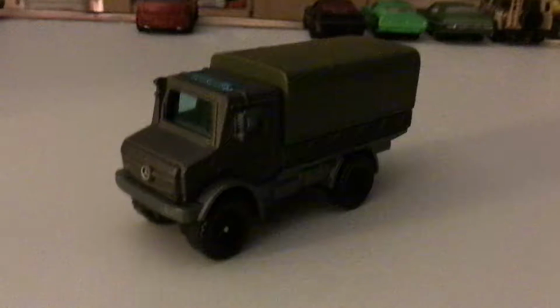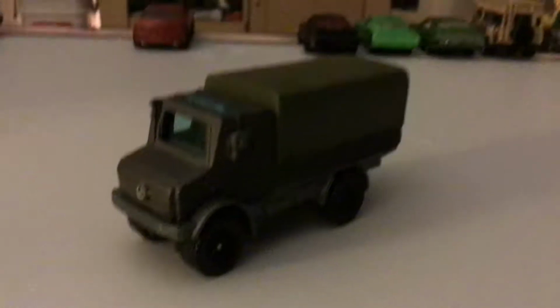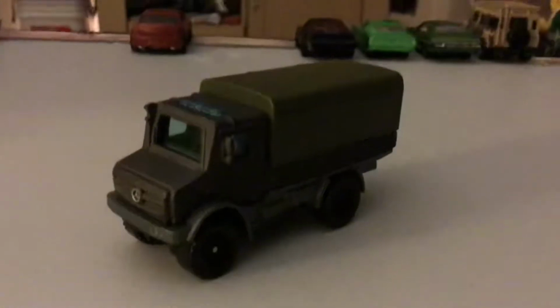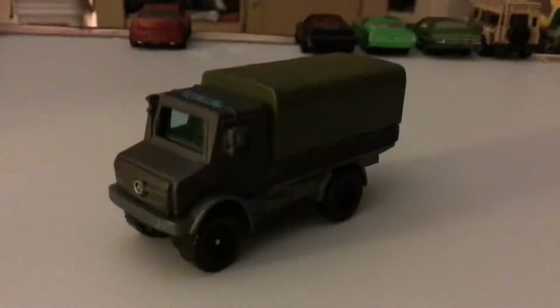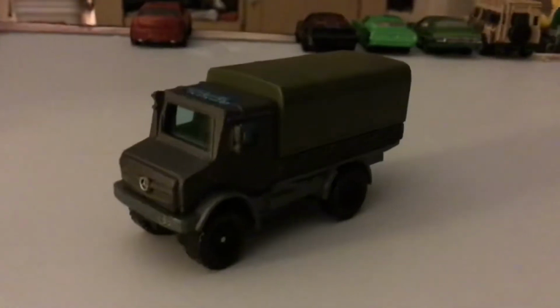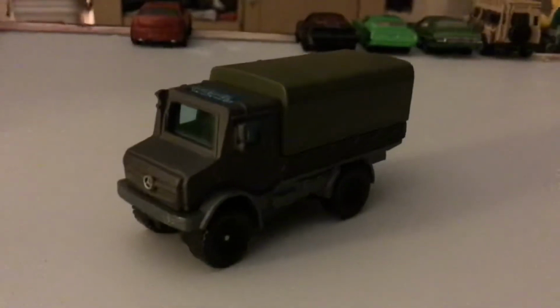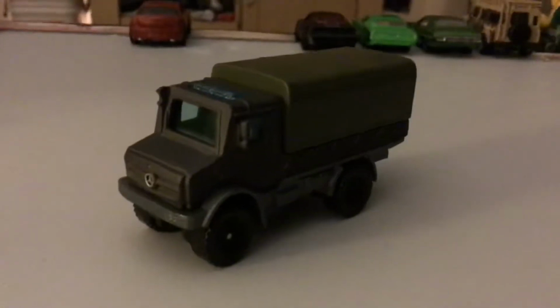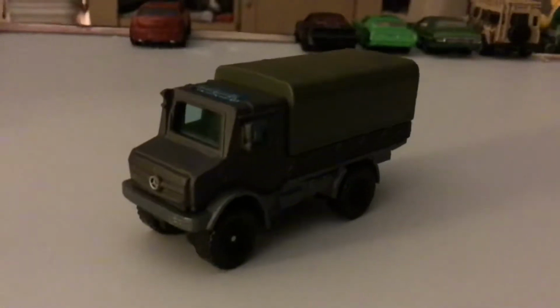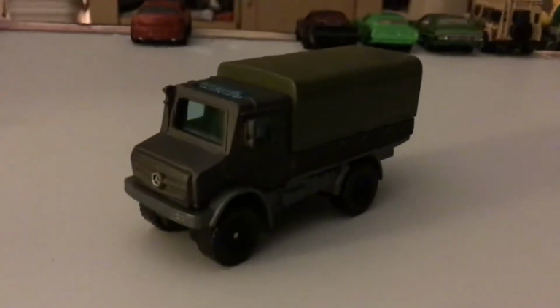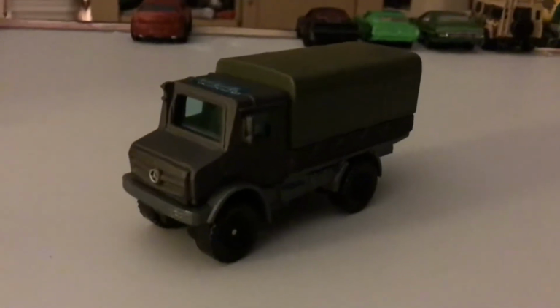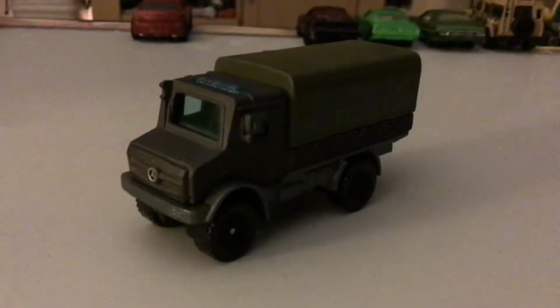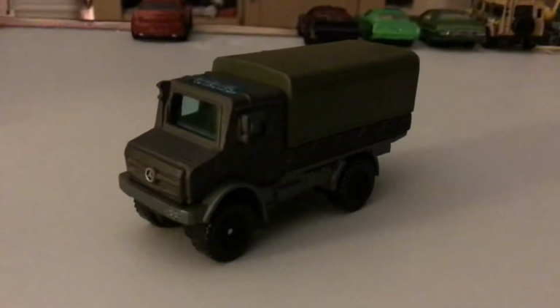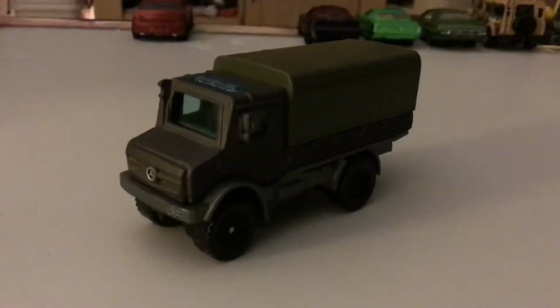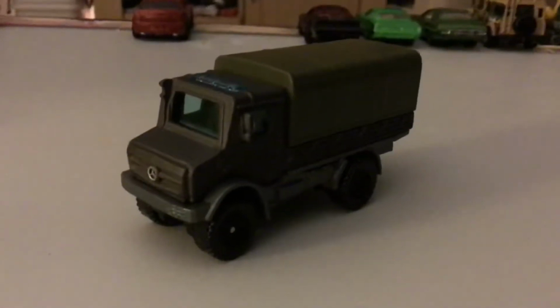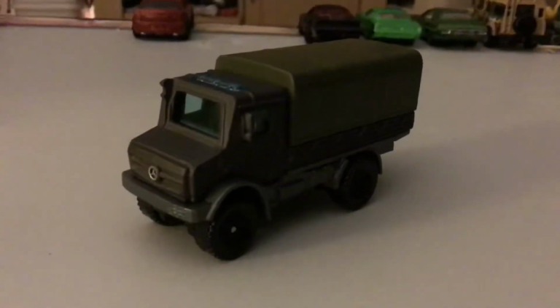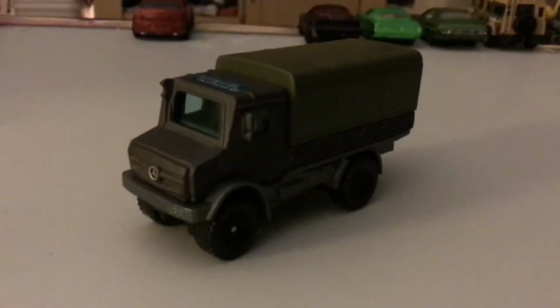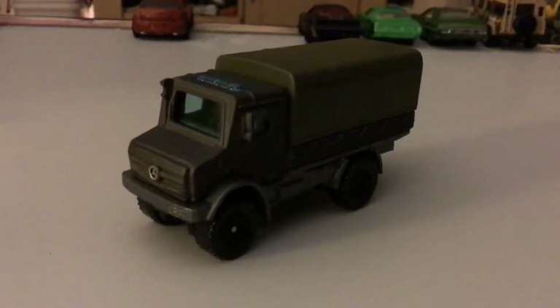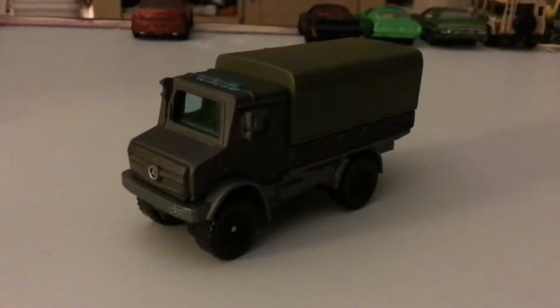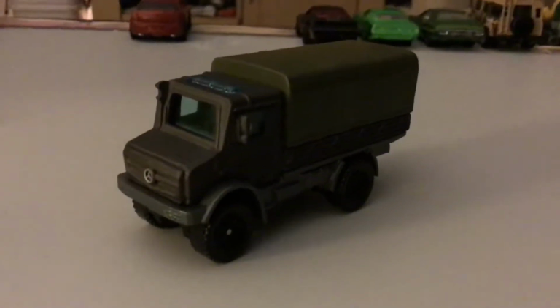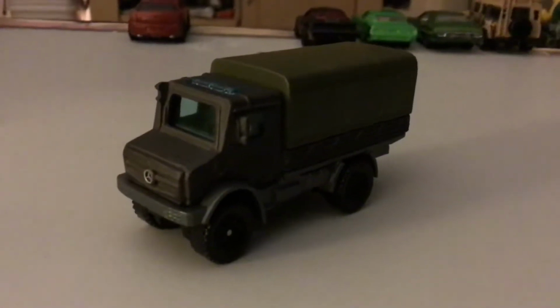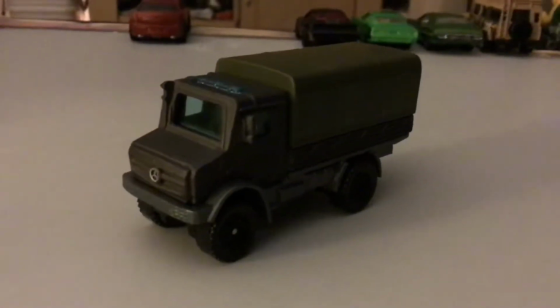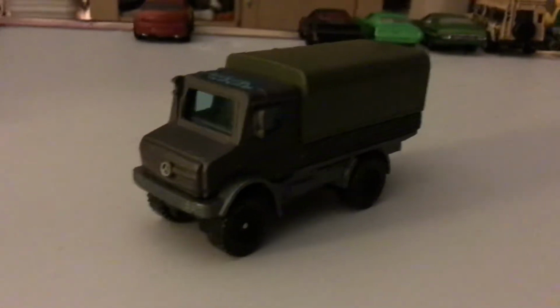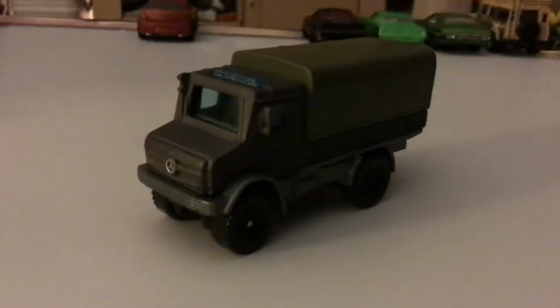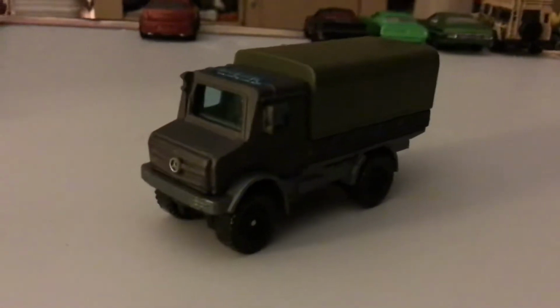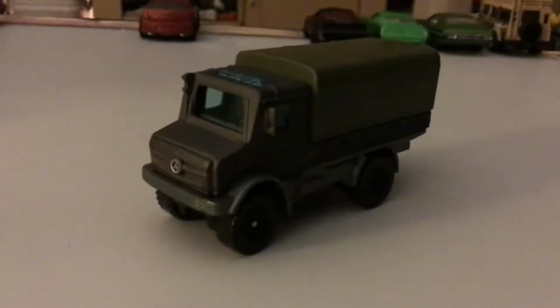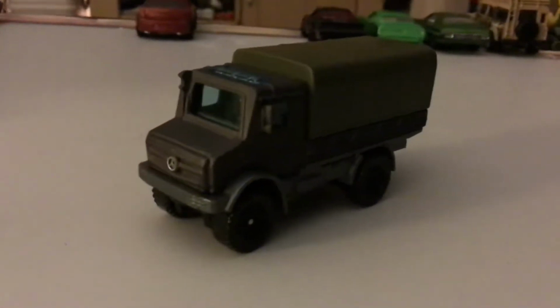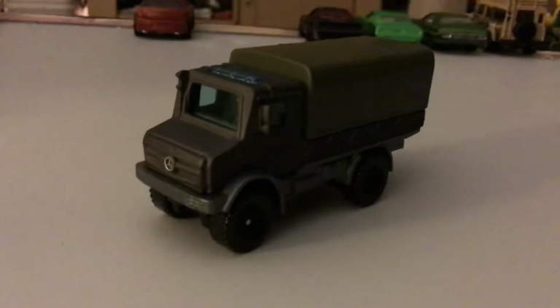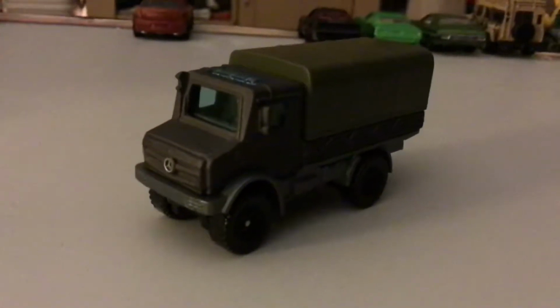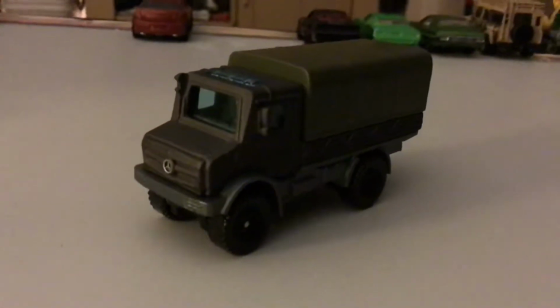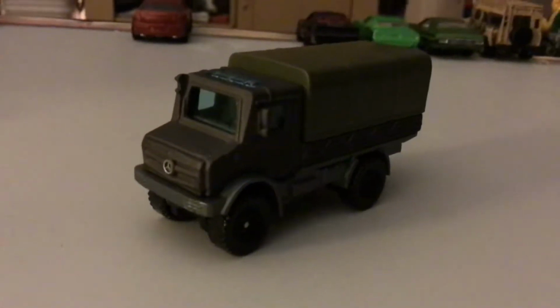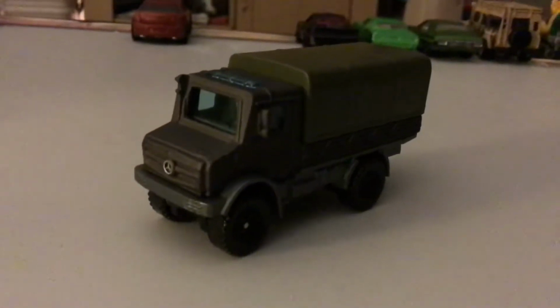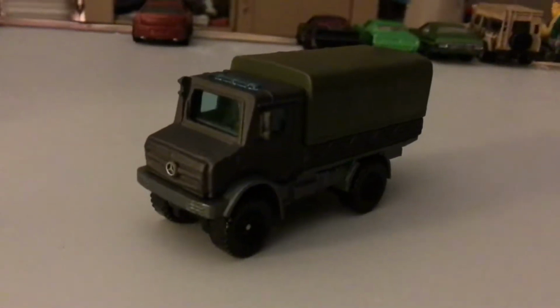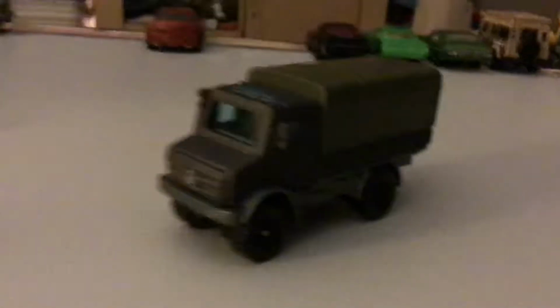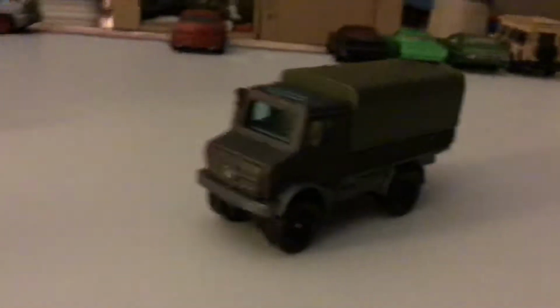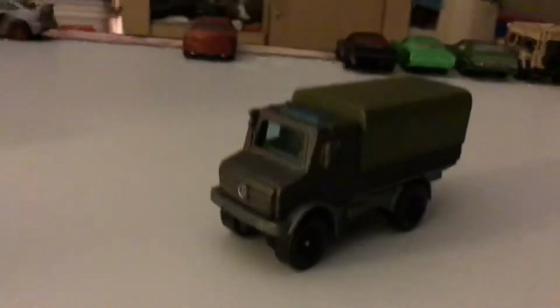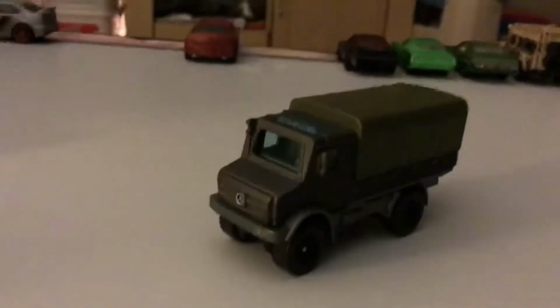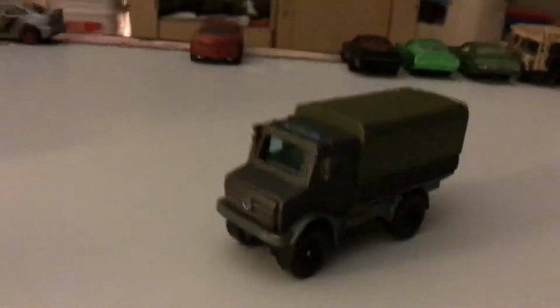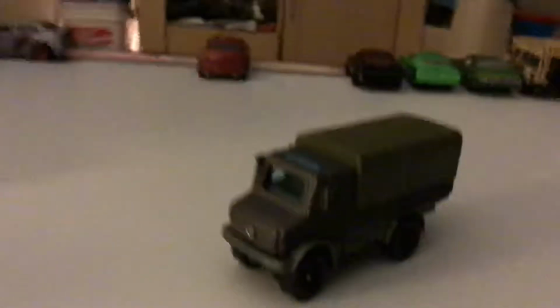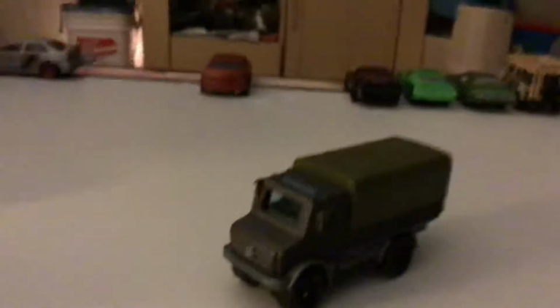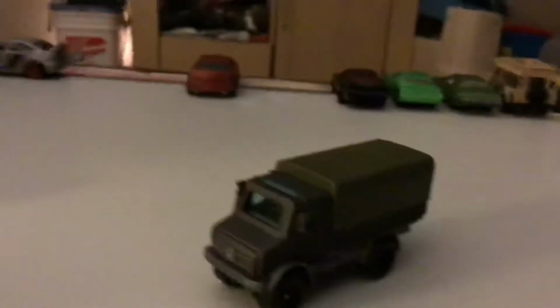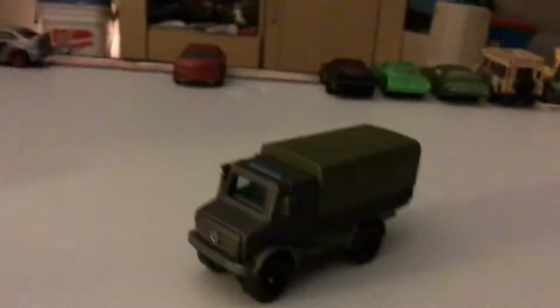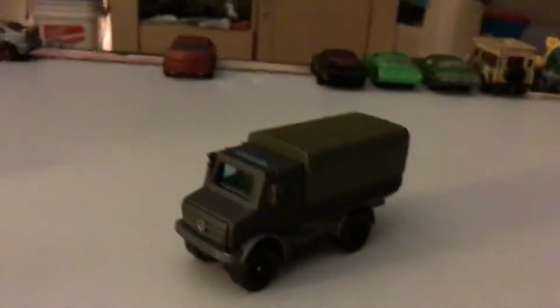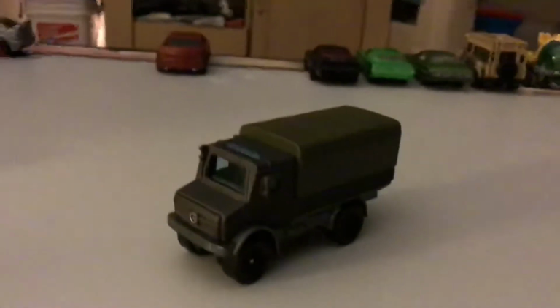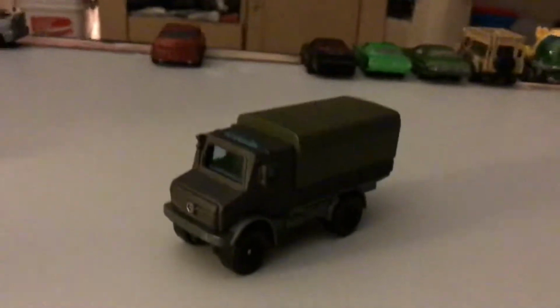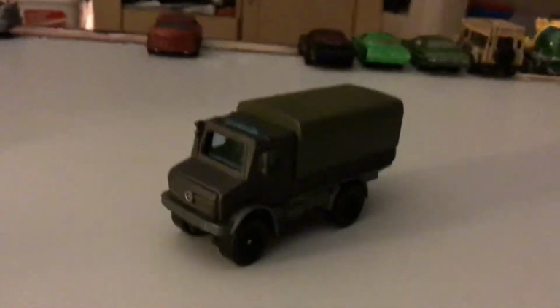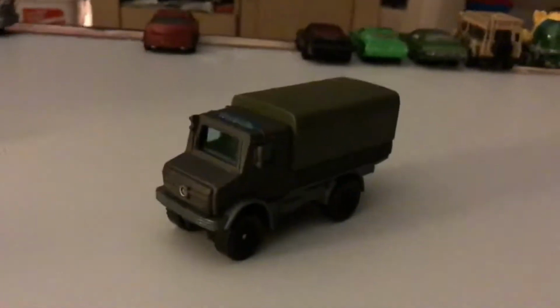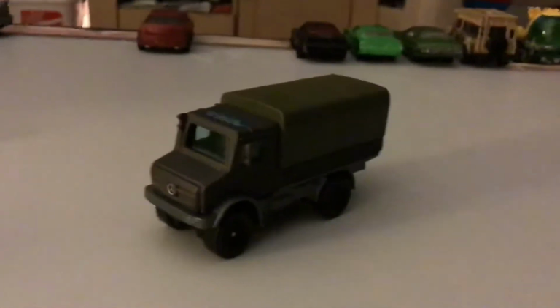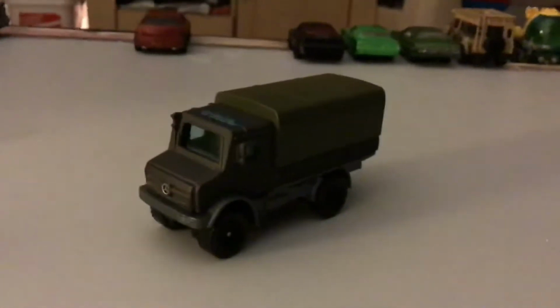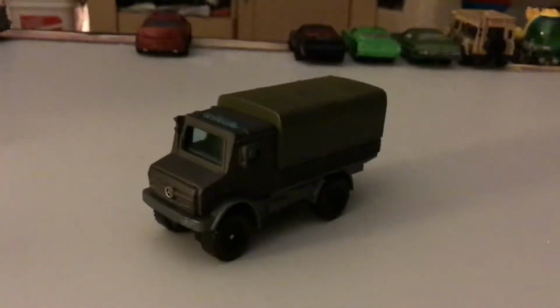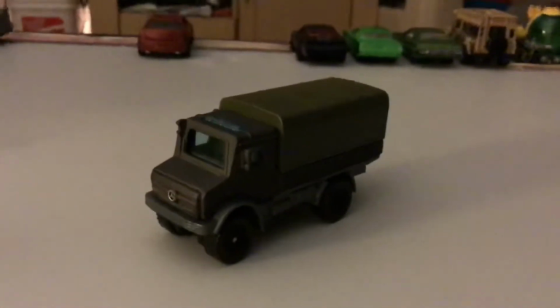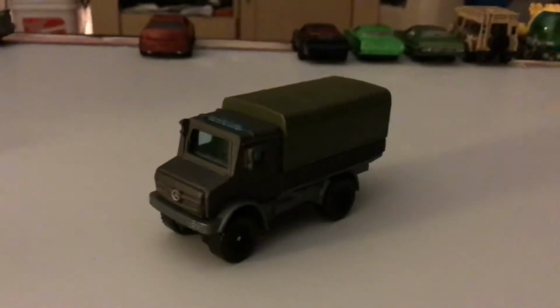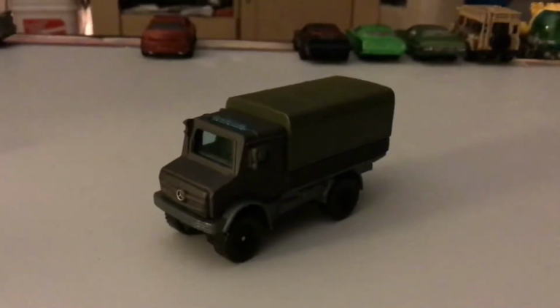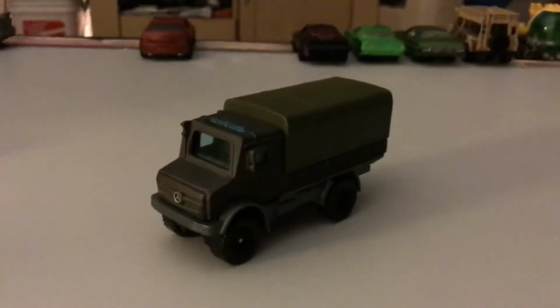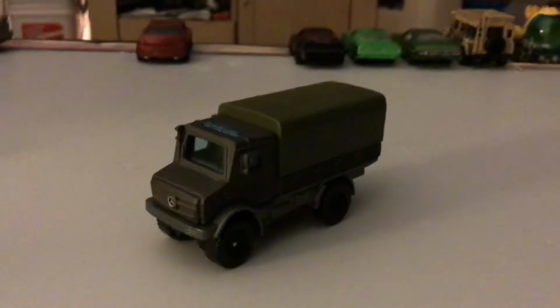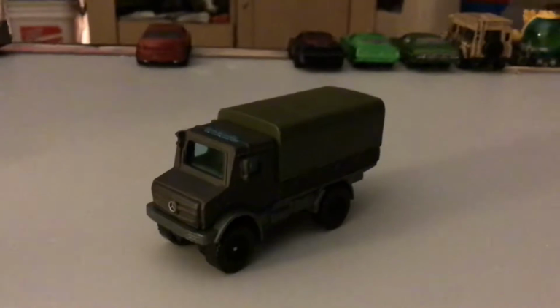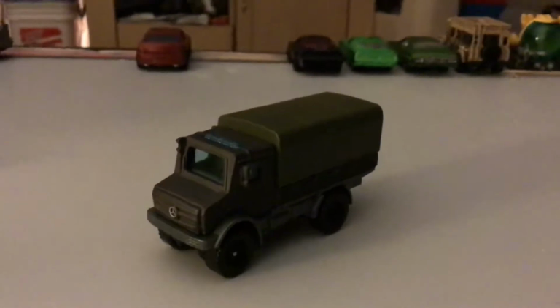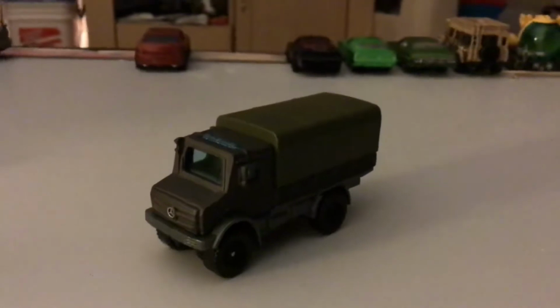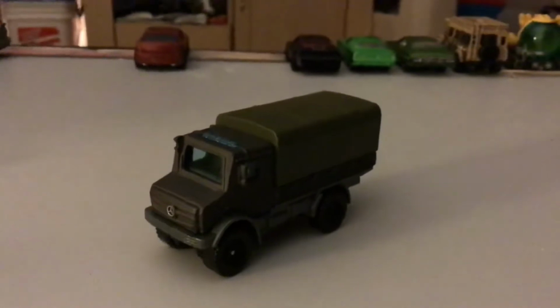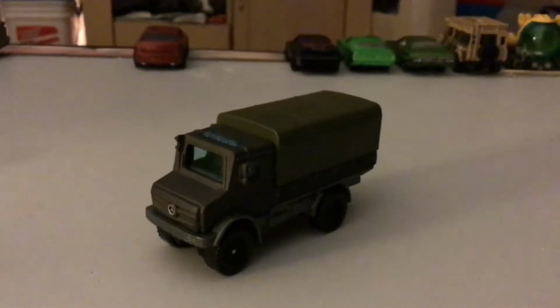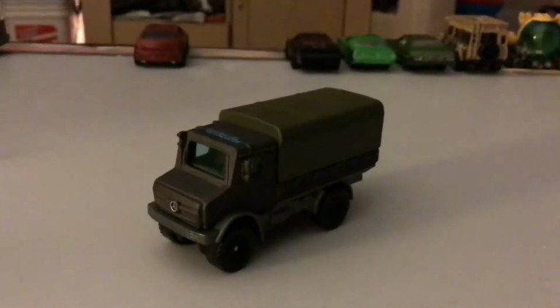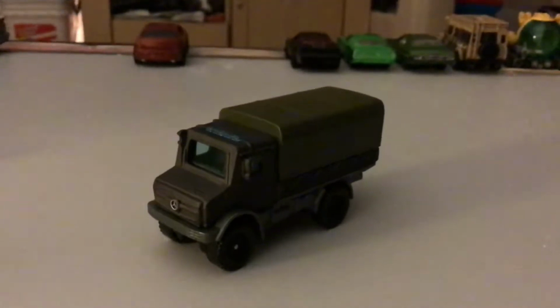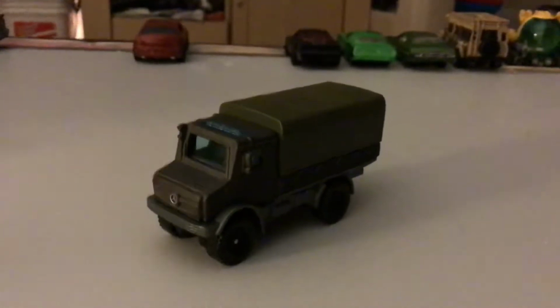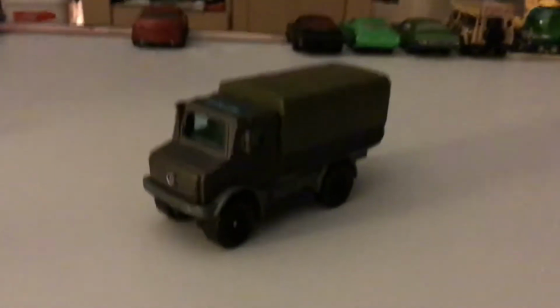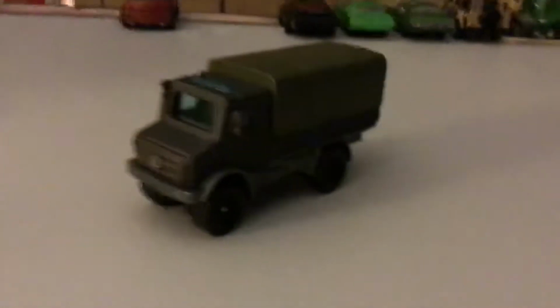Hey guys, JG here and here's my new vehicles. Let's check them out.